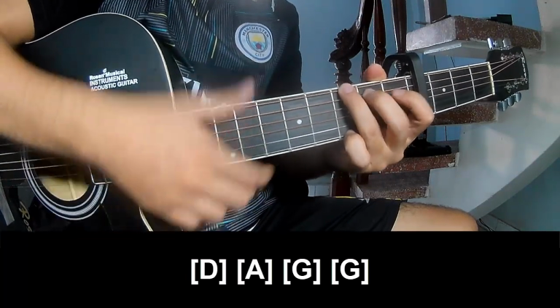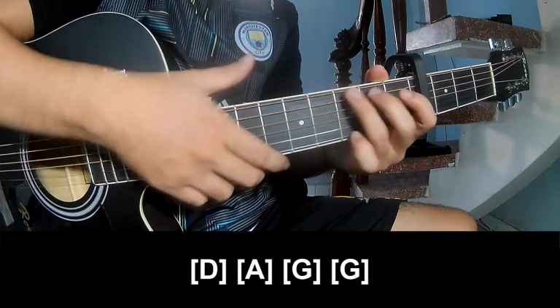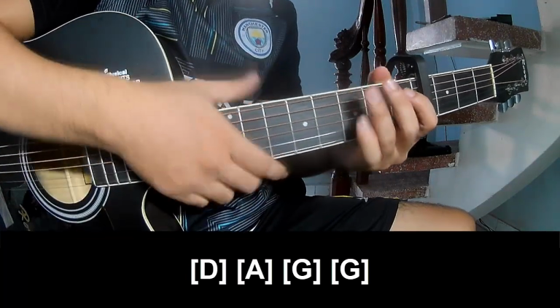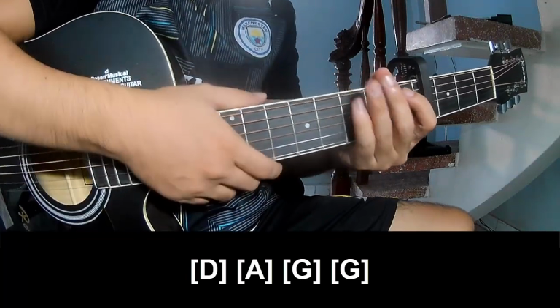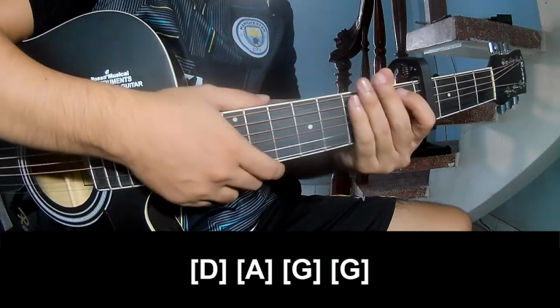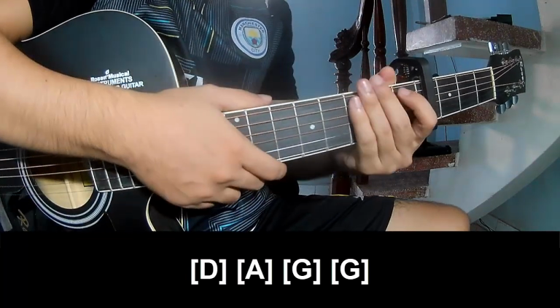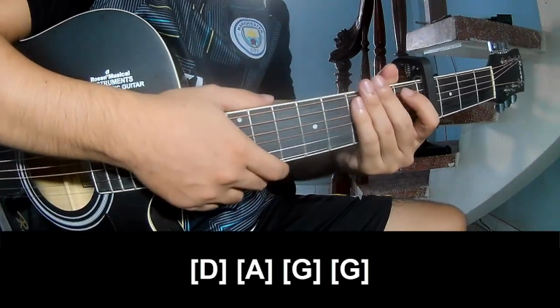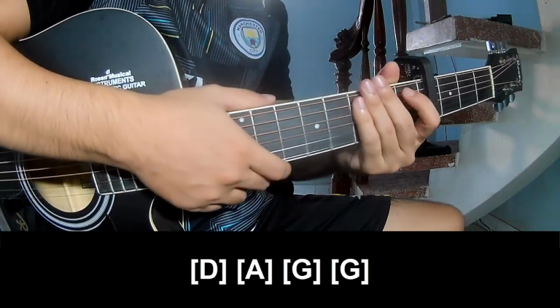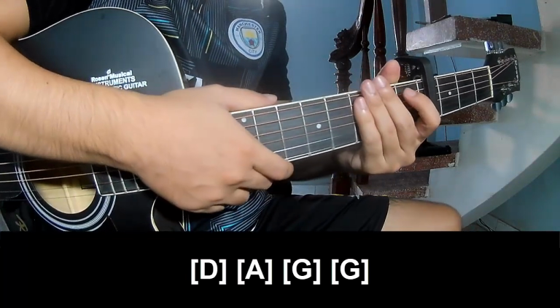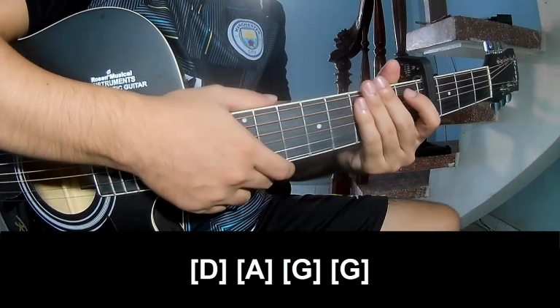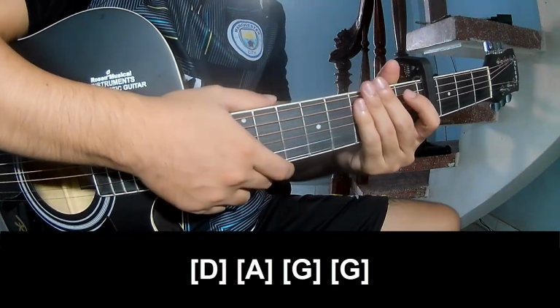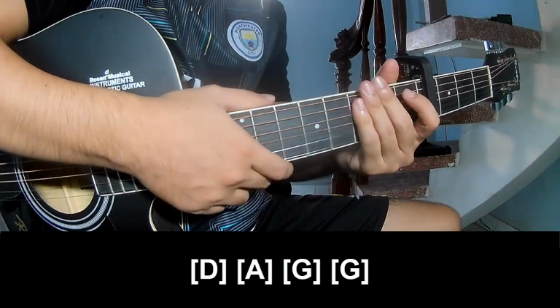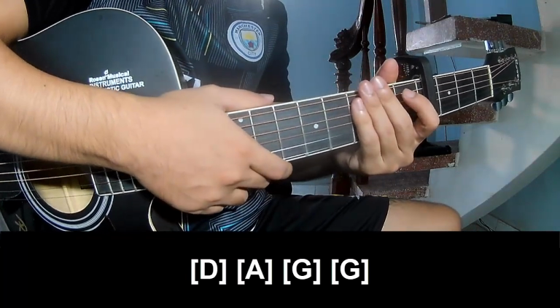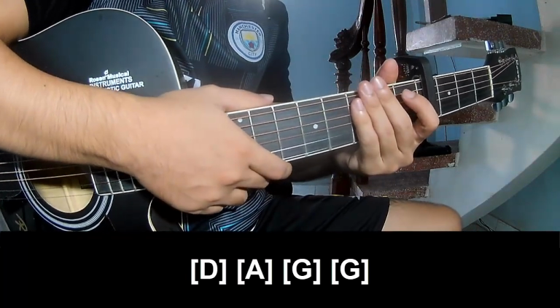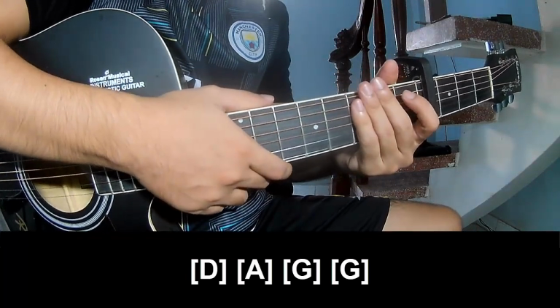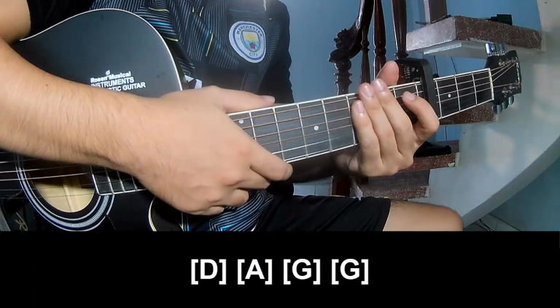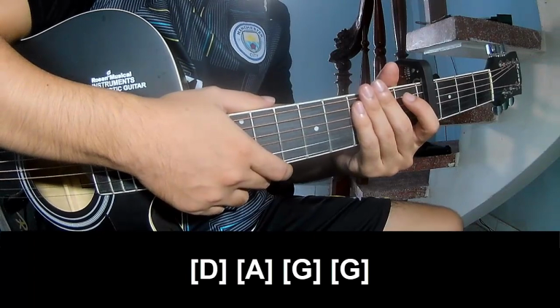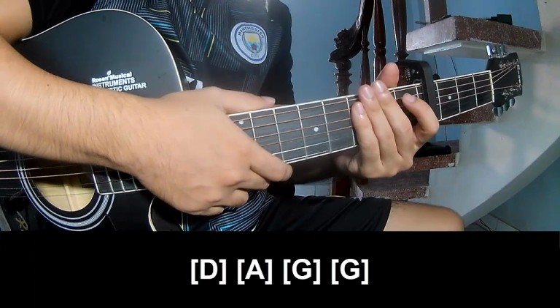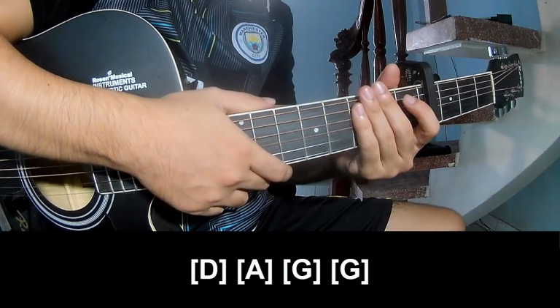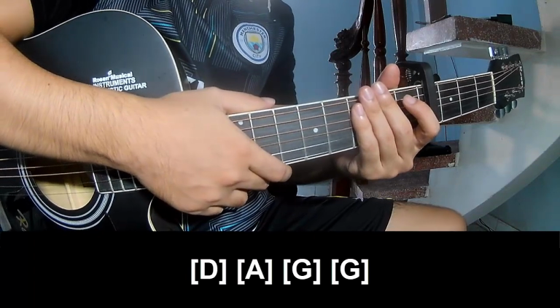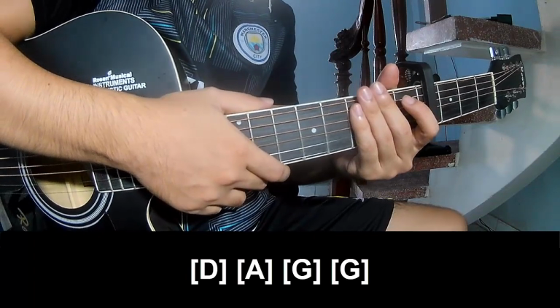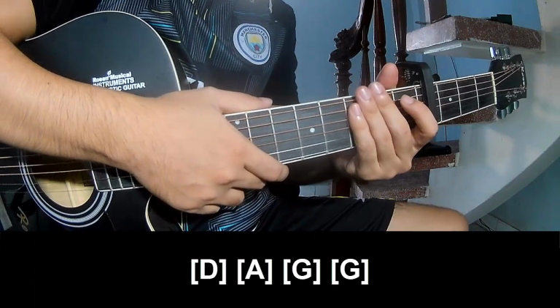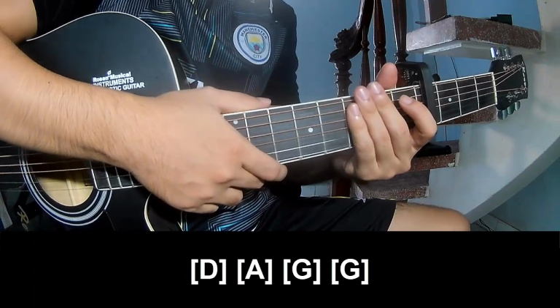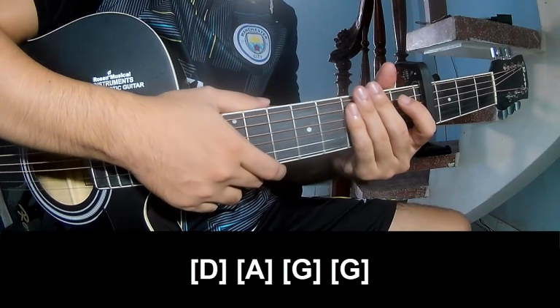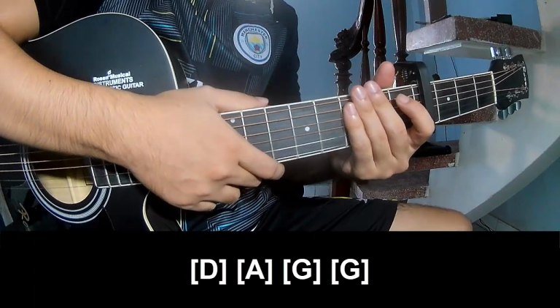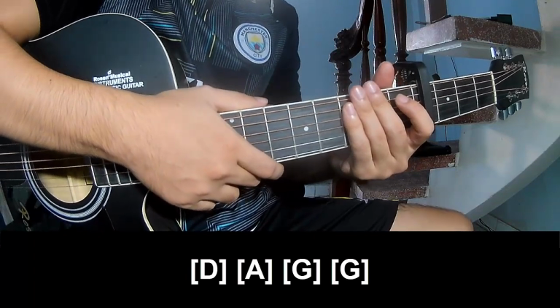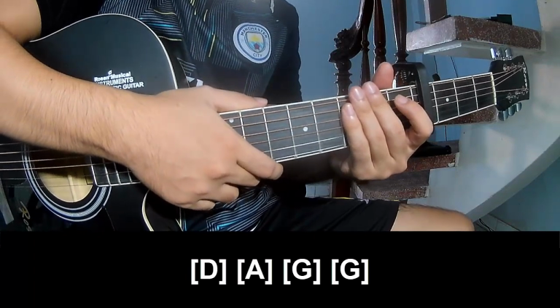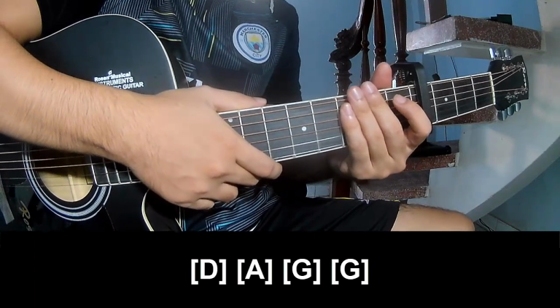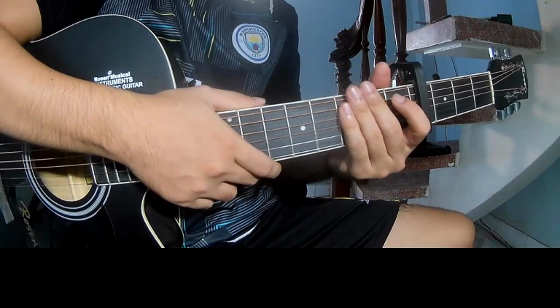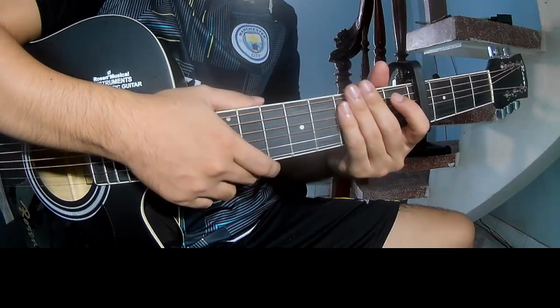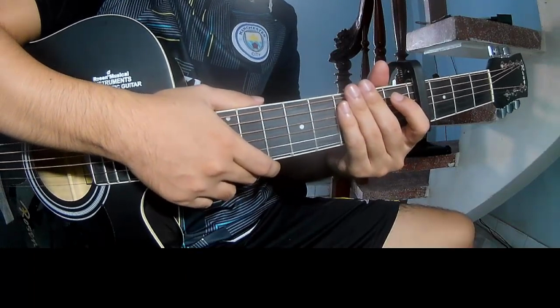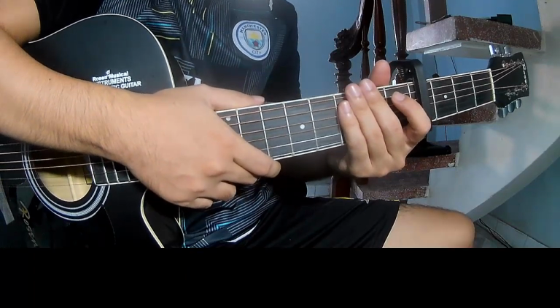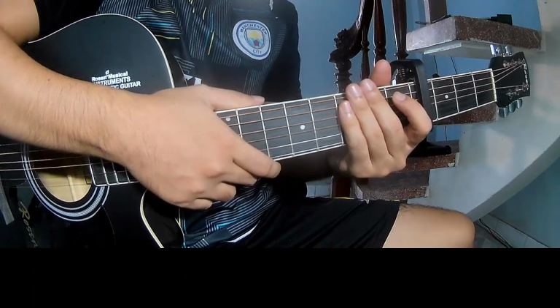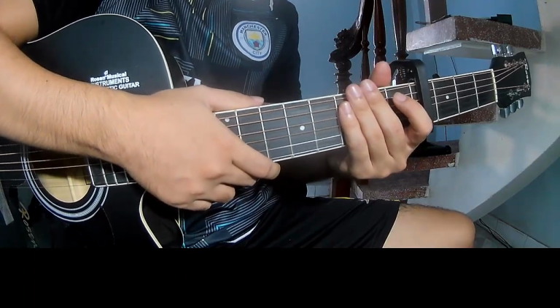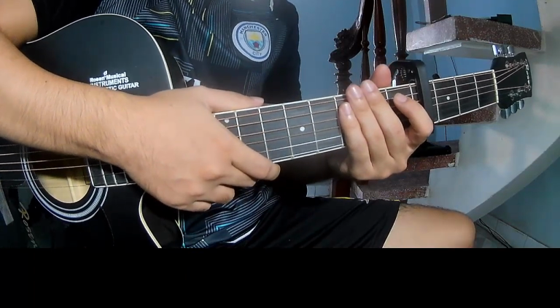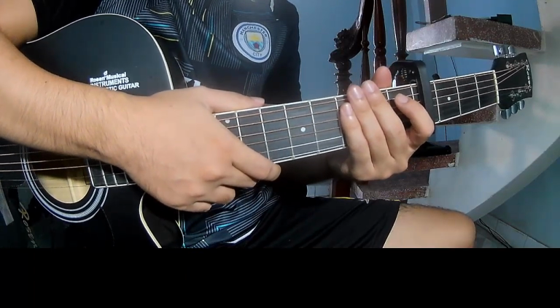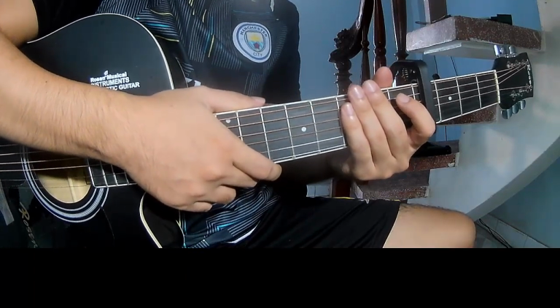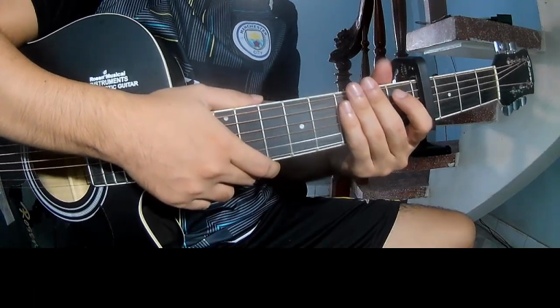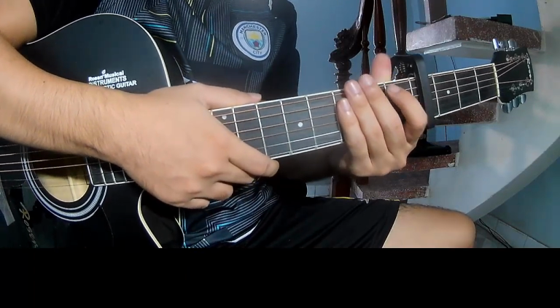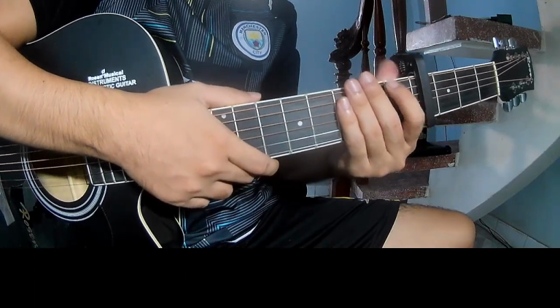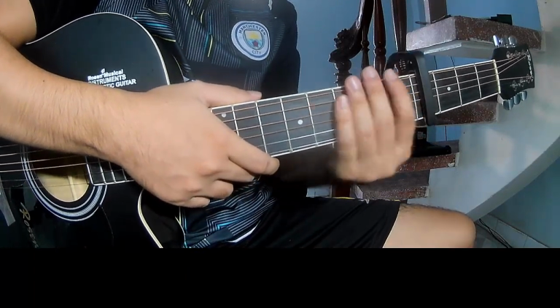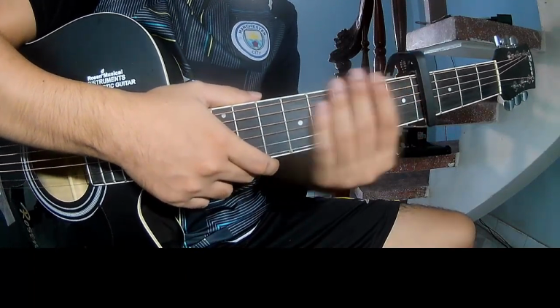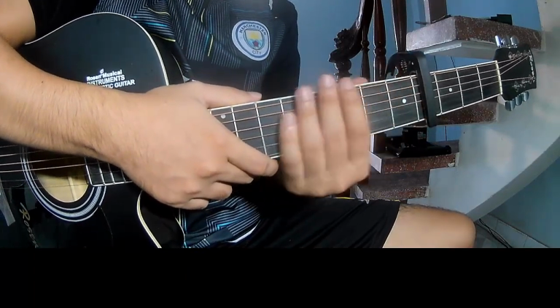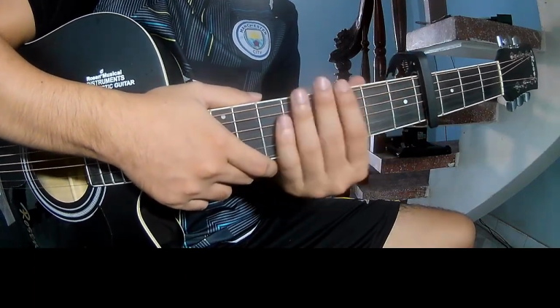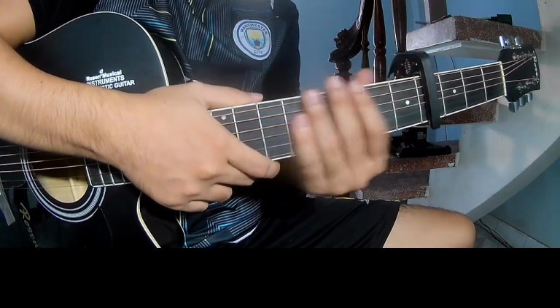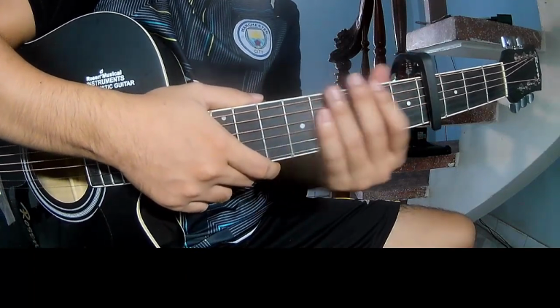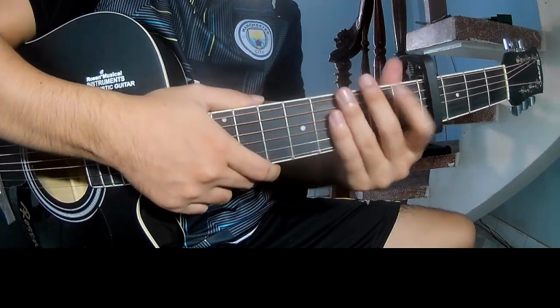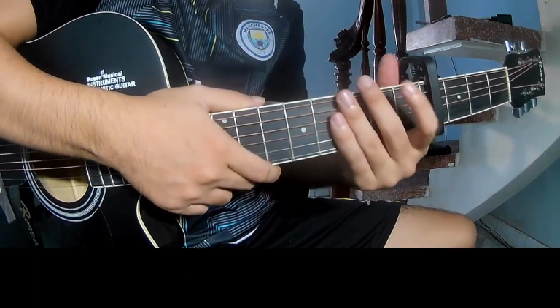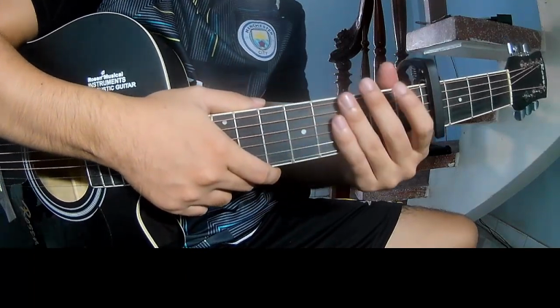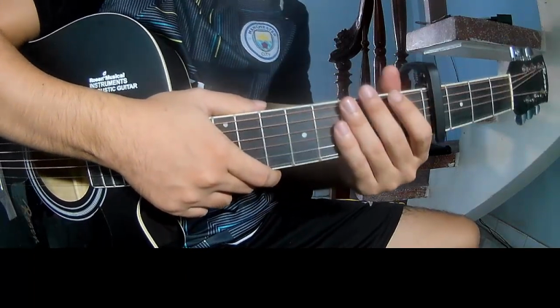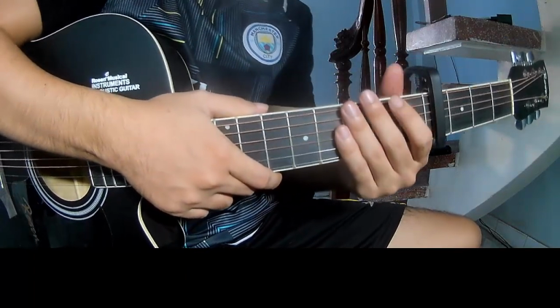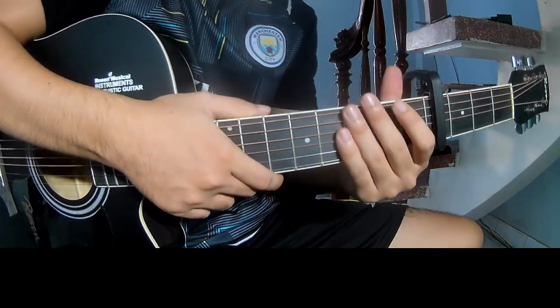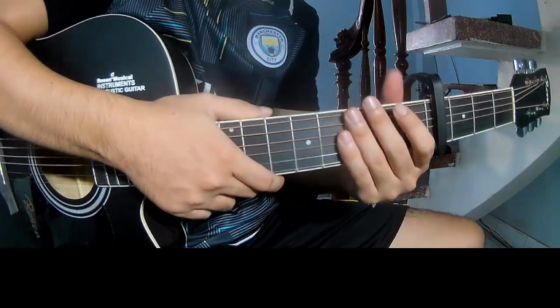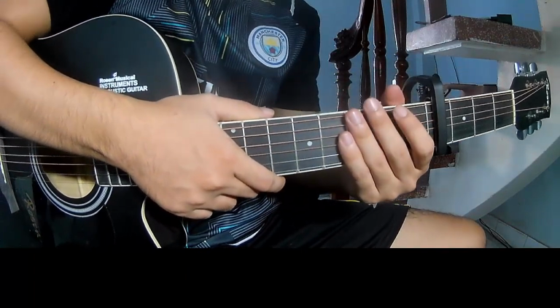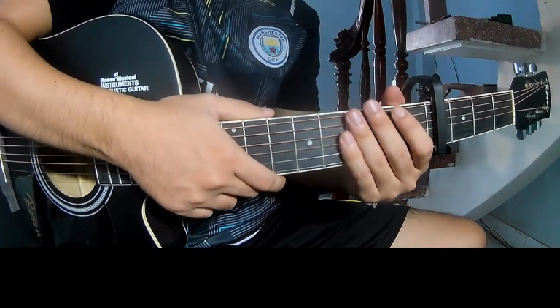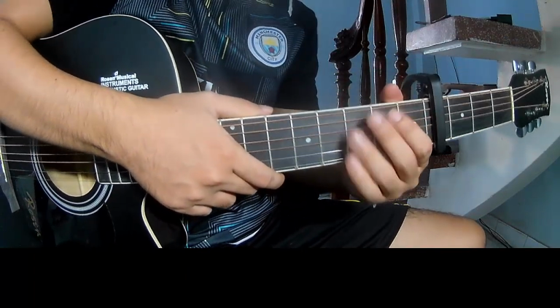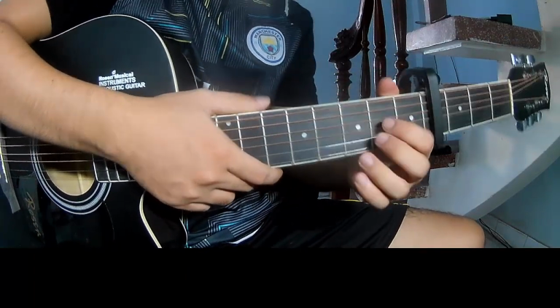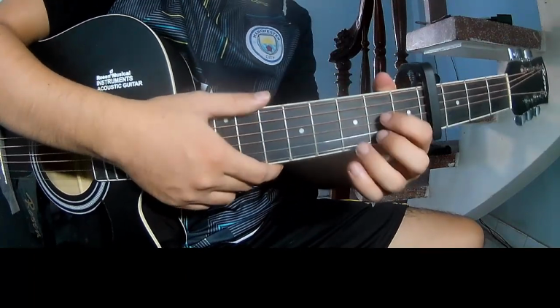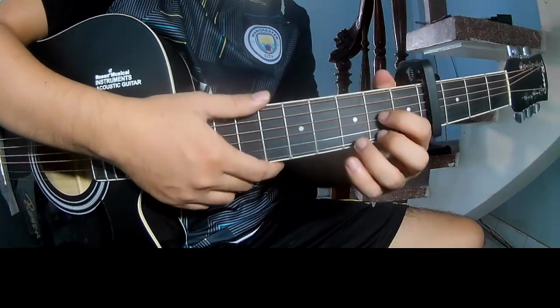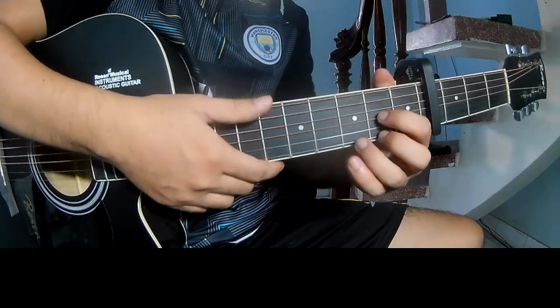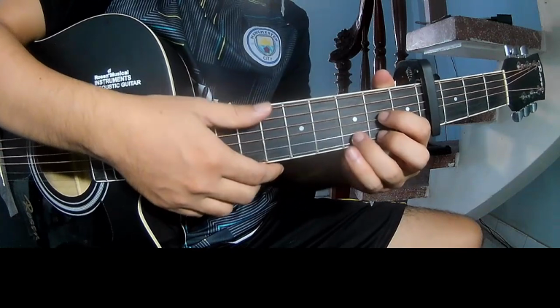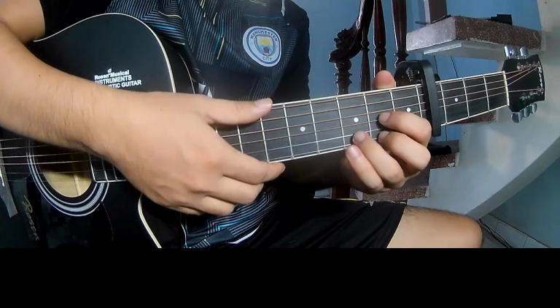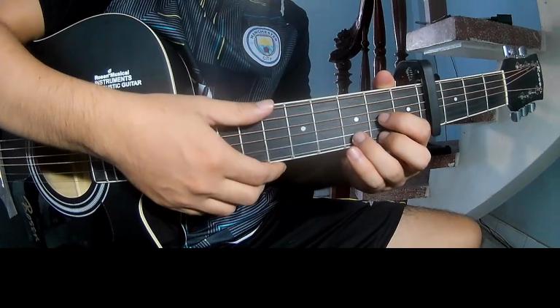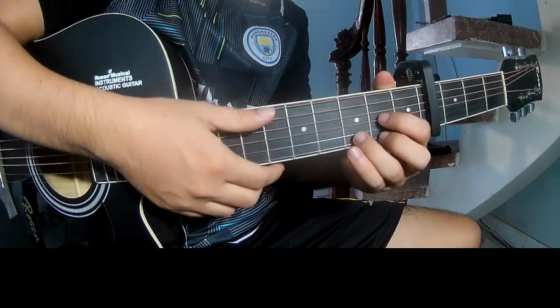And you hit the same strumming pattern for the pre-chorus. For the pre-chorus, you play: